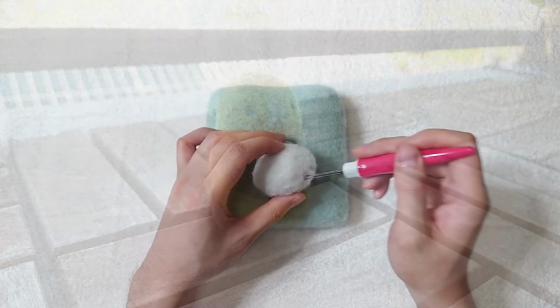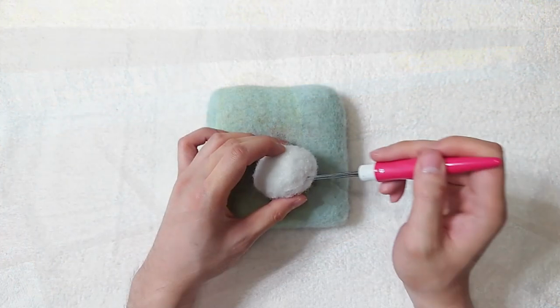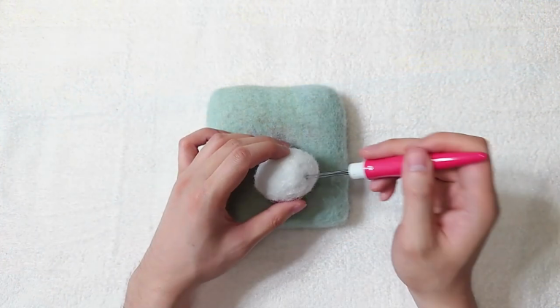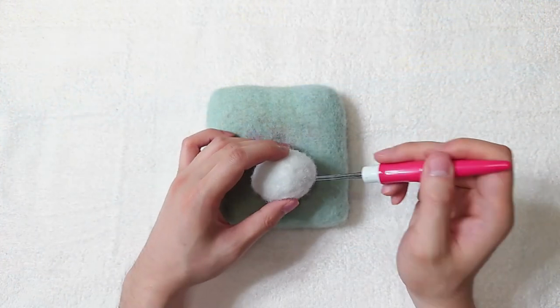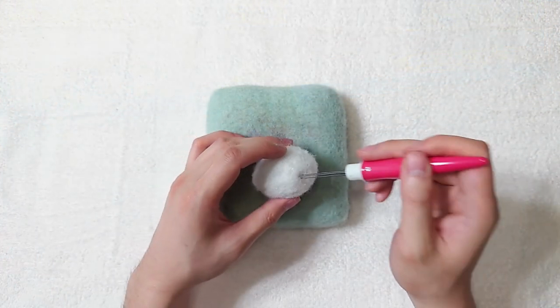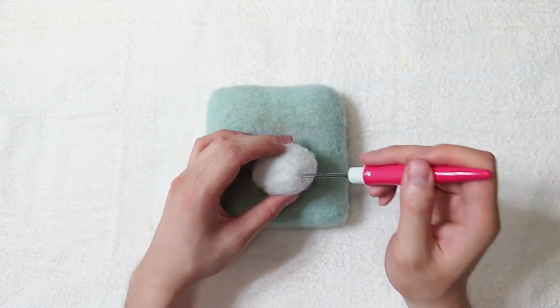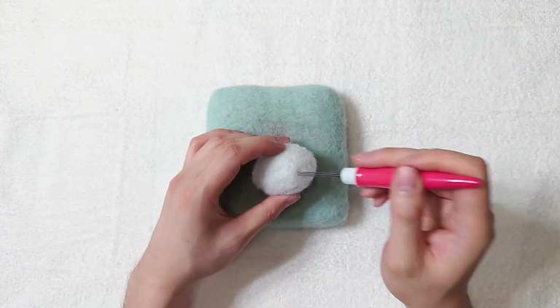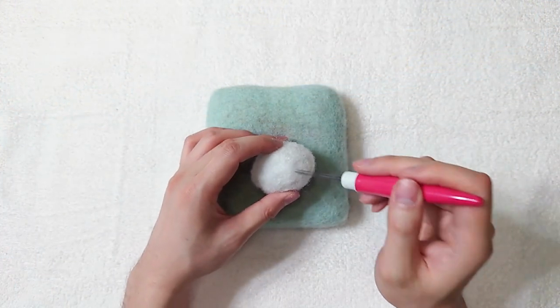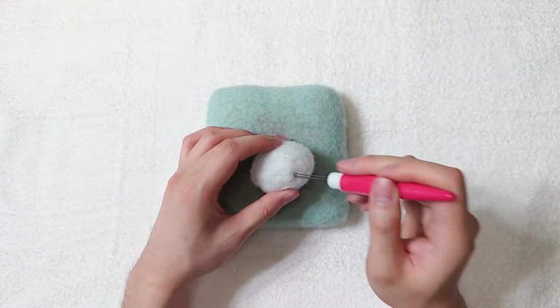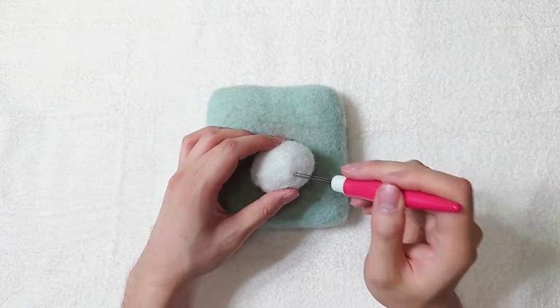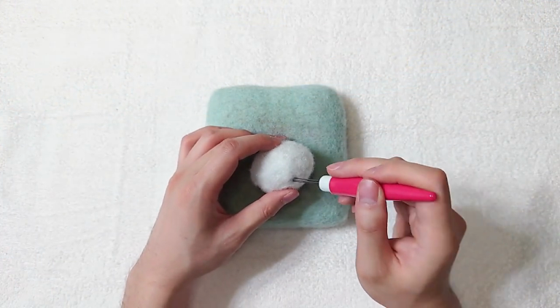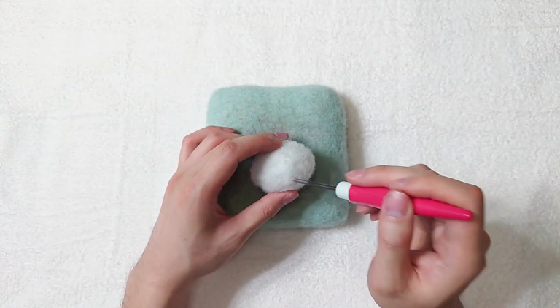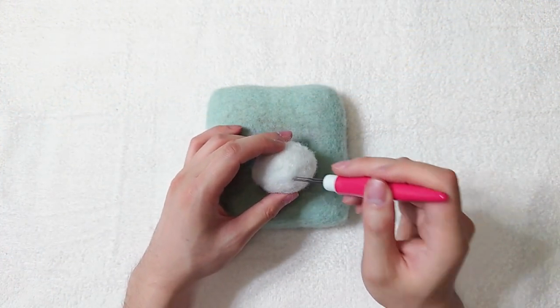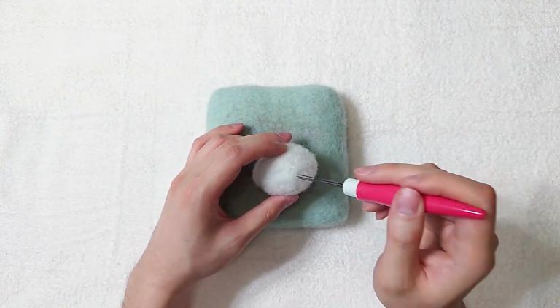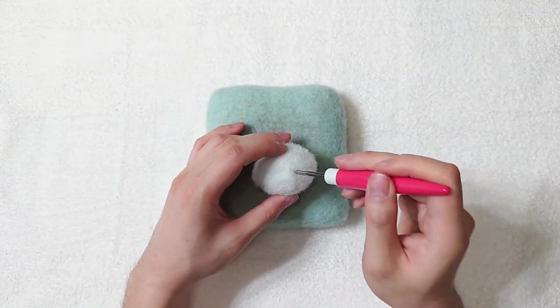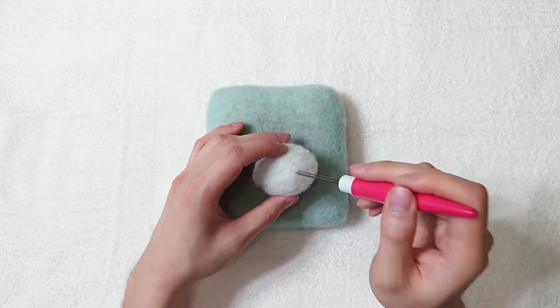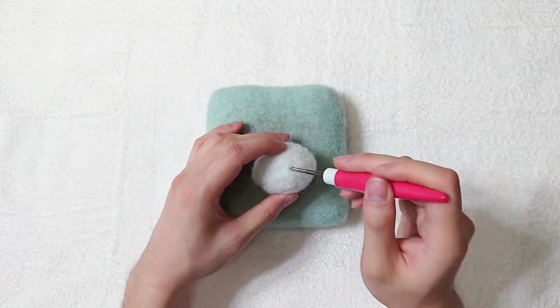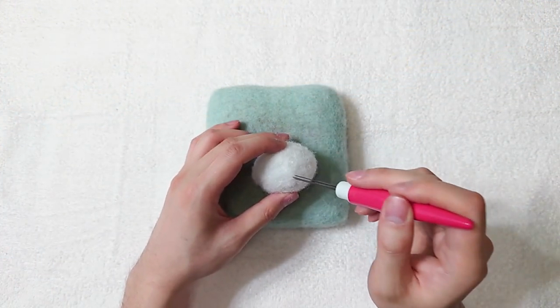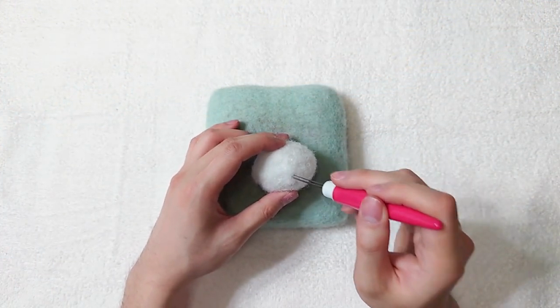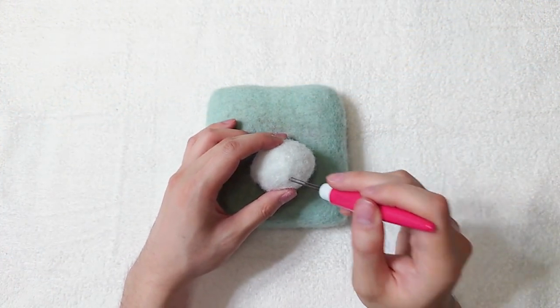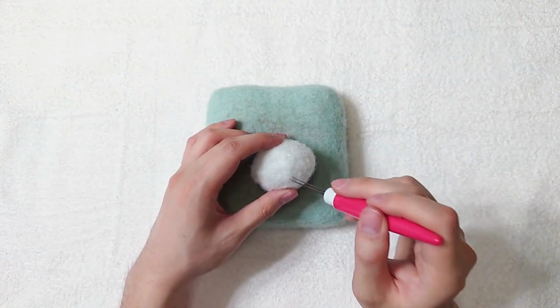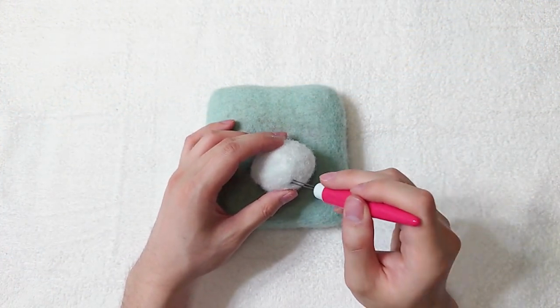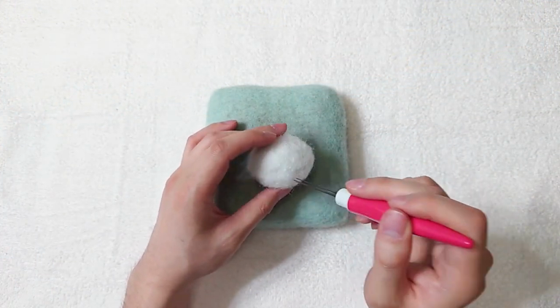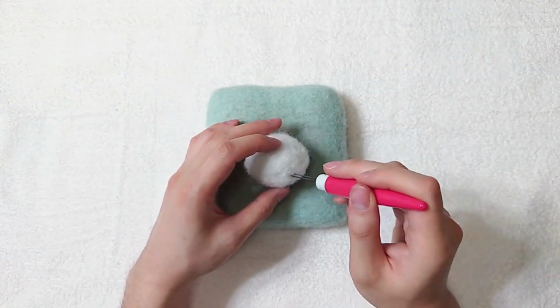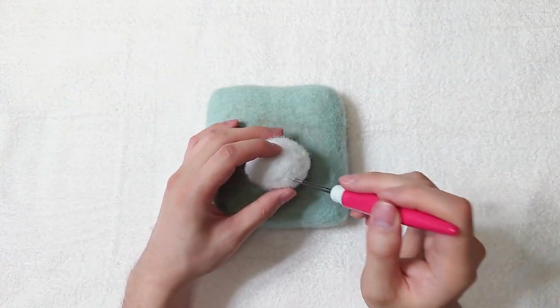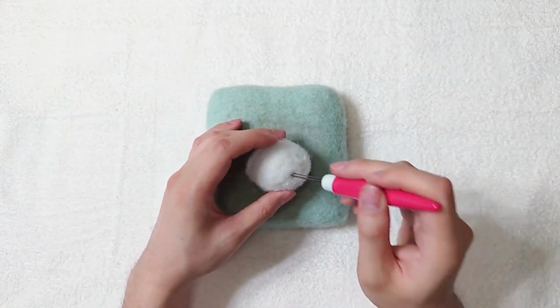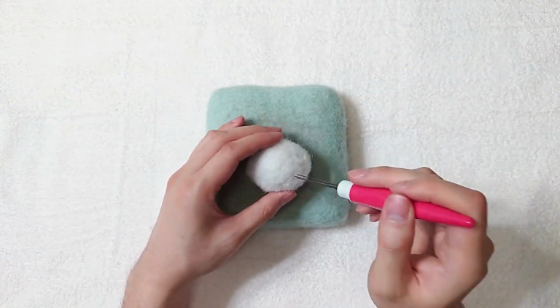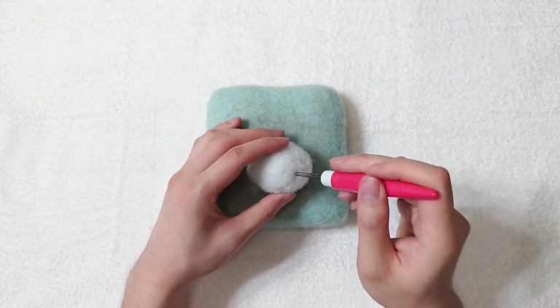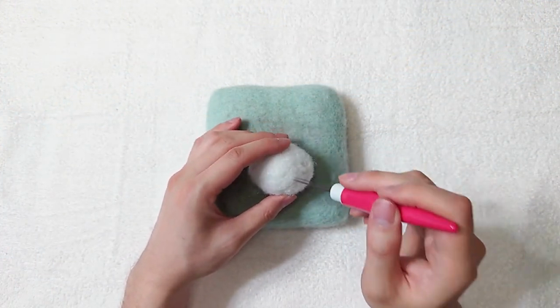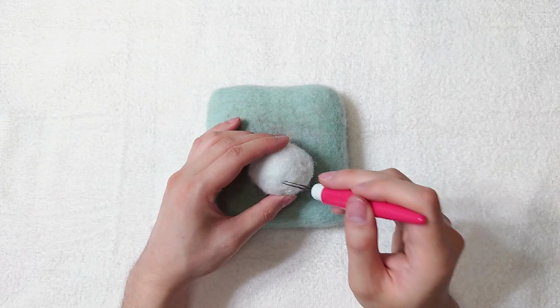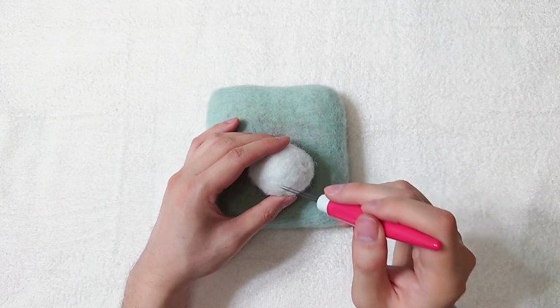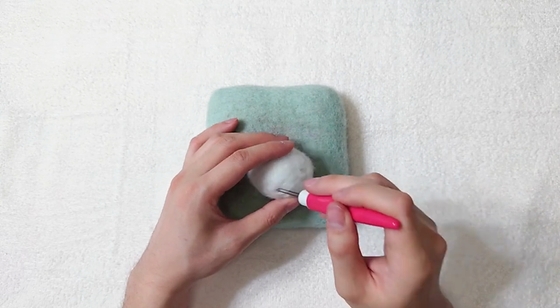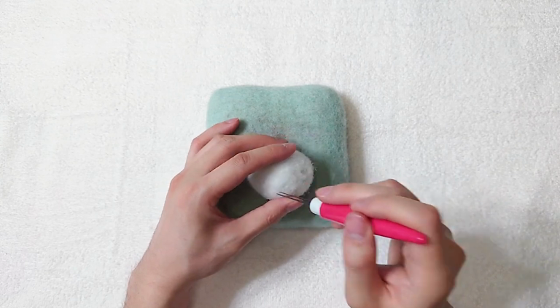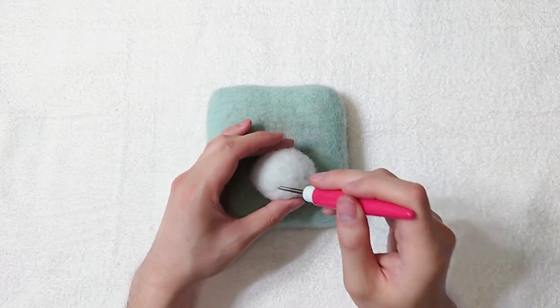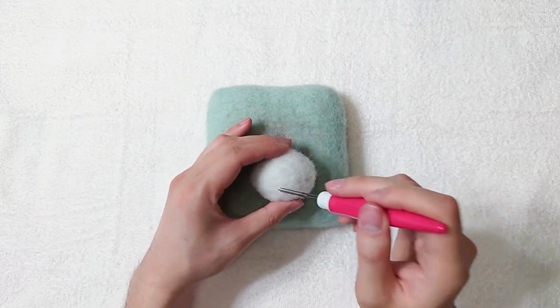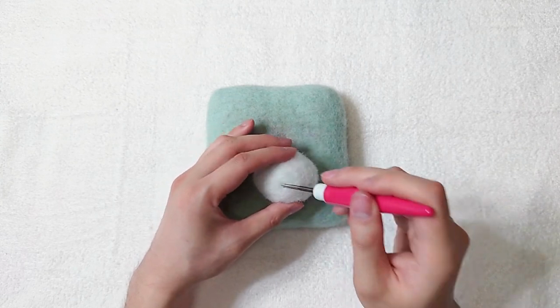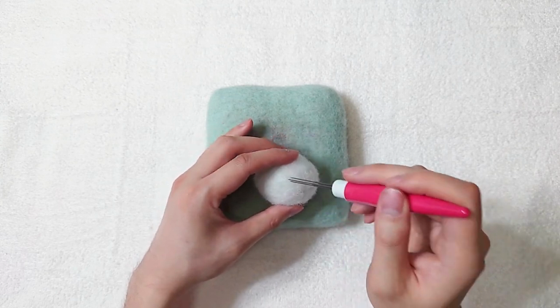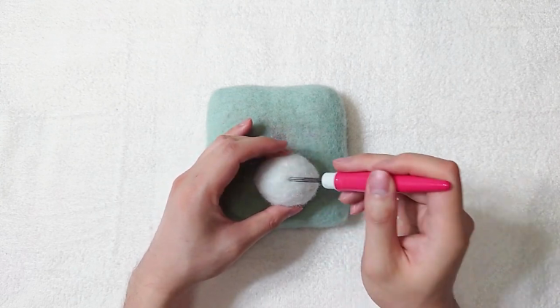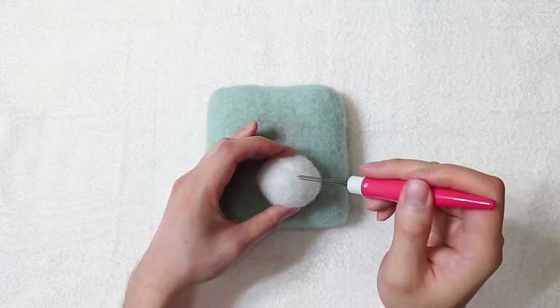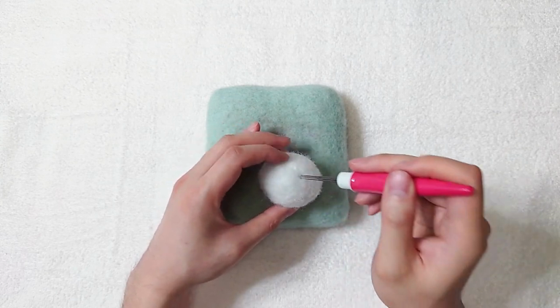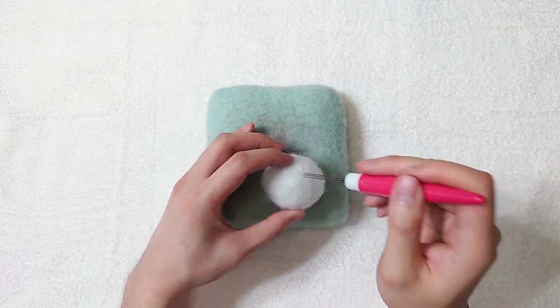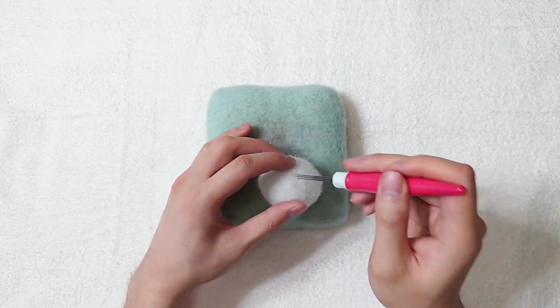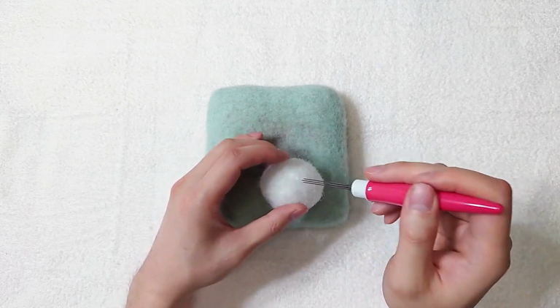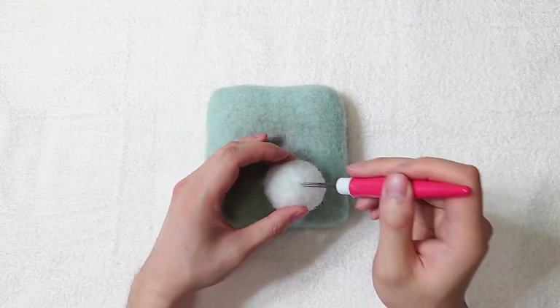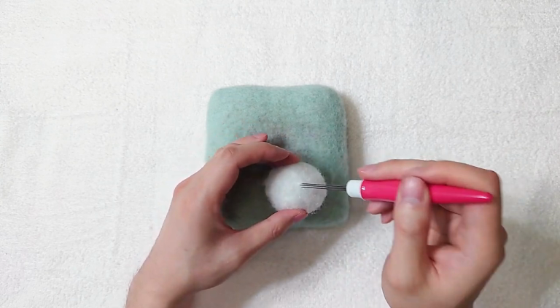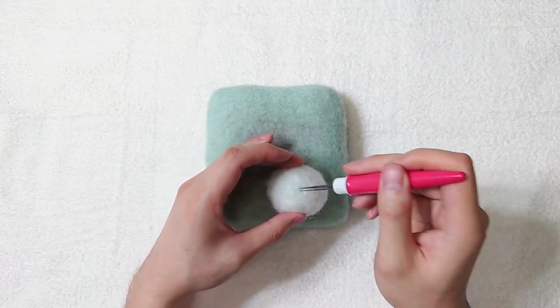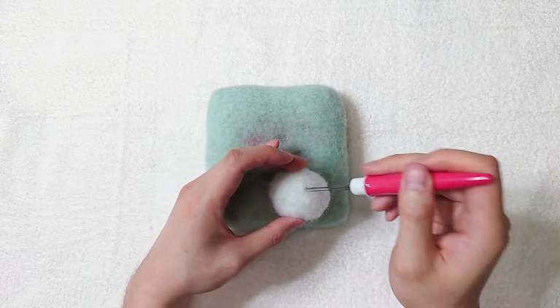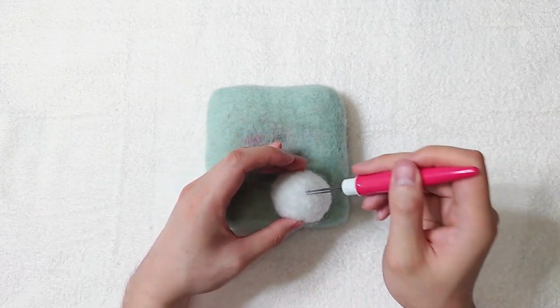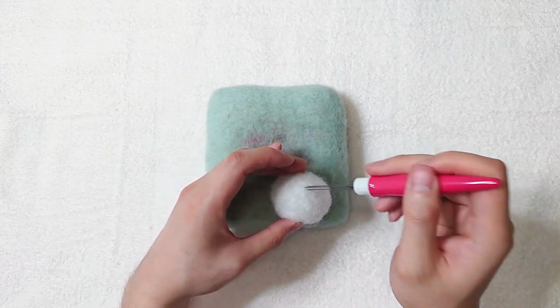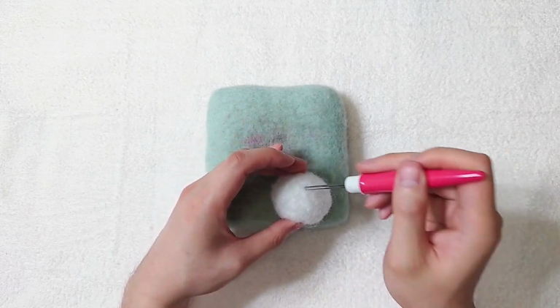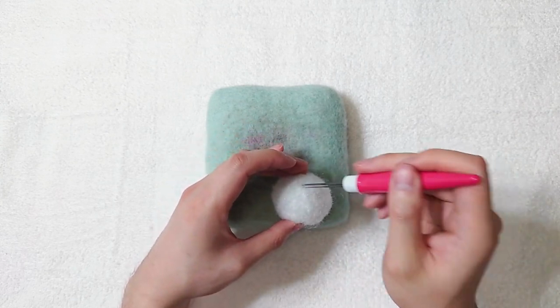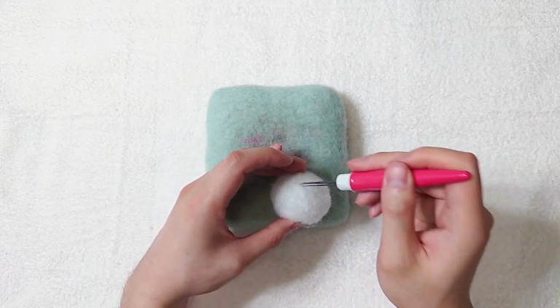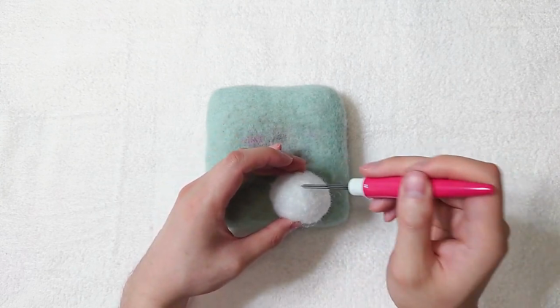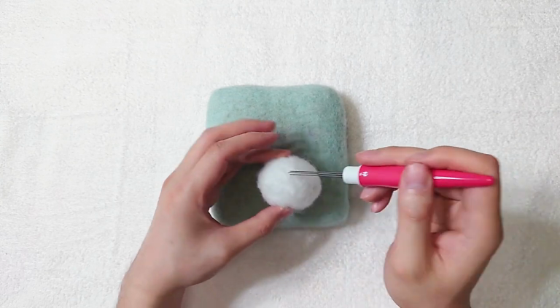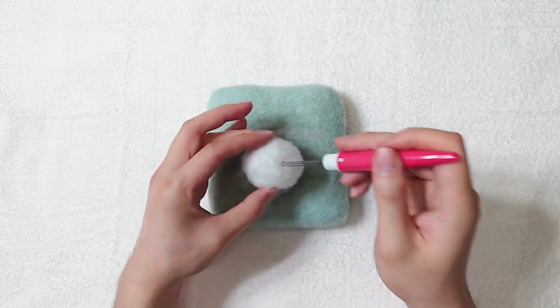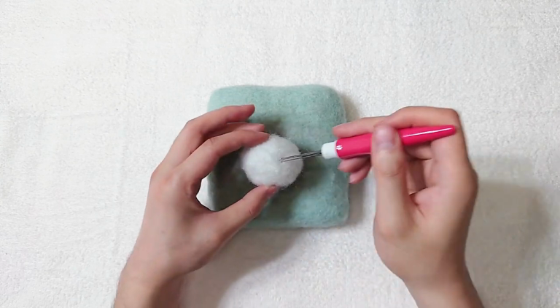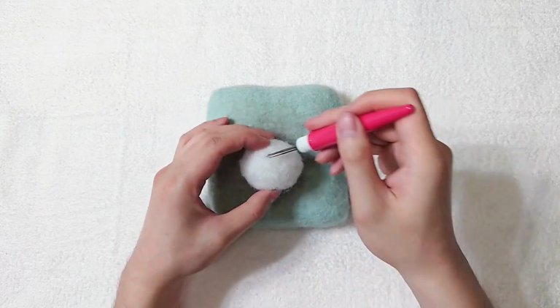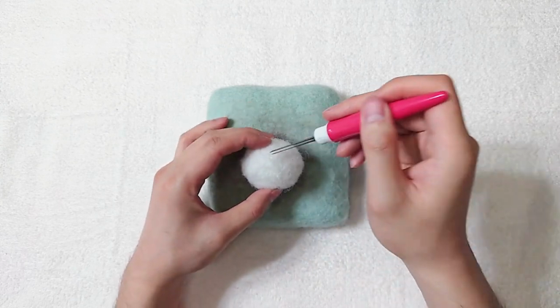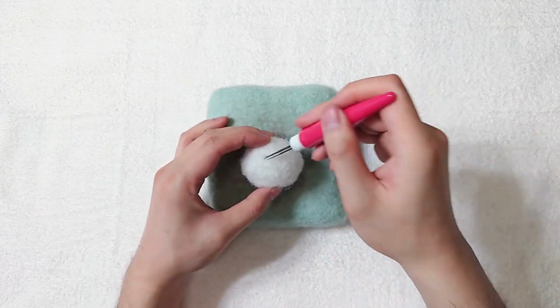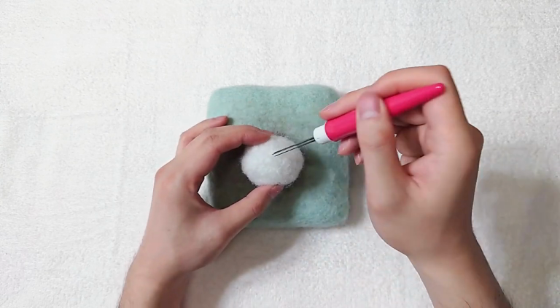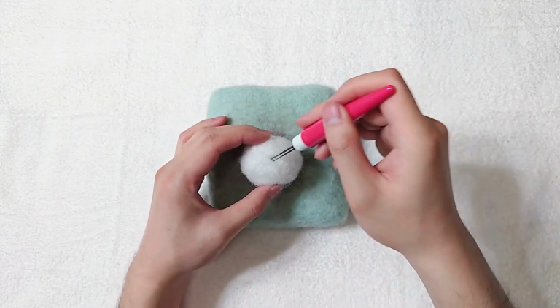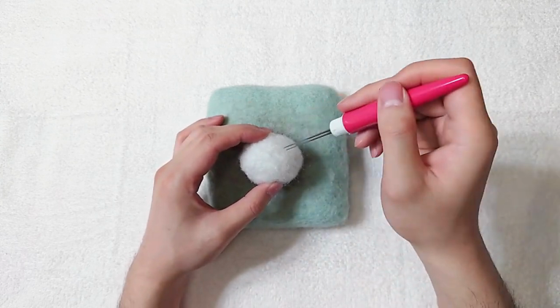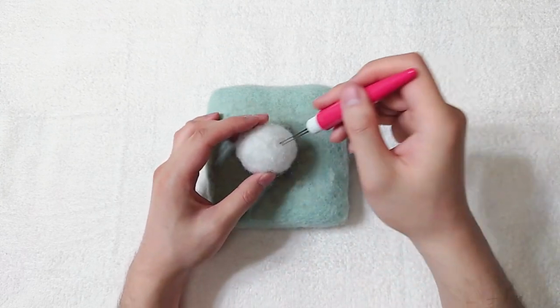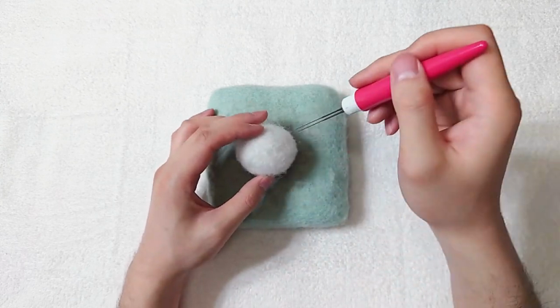Hello, today we are needle felting the Great Serpent of Ronca from FF14.